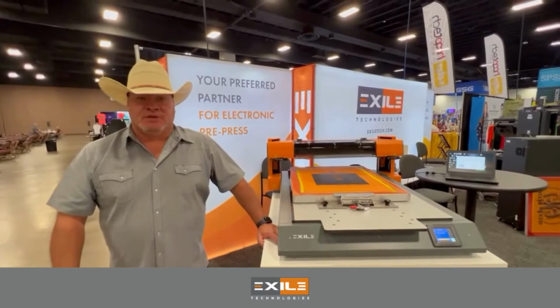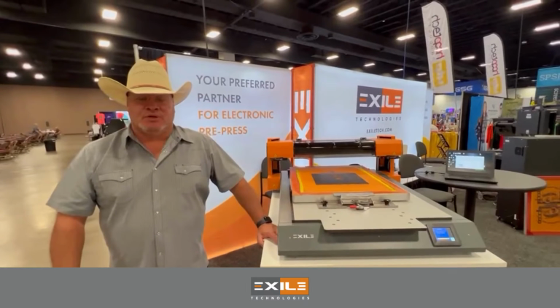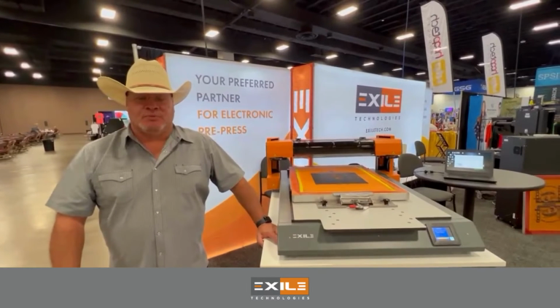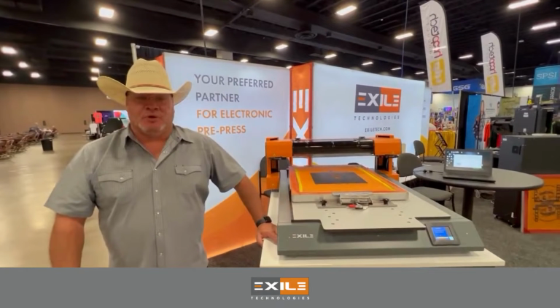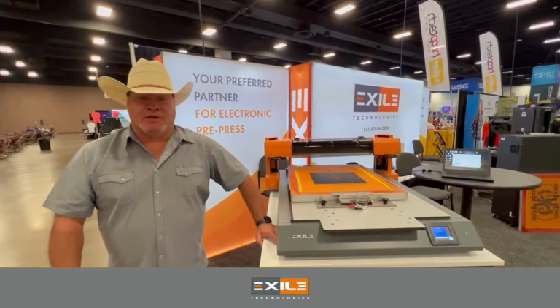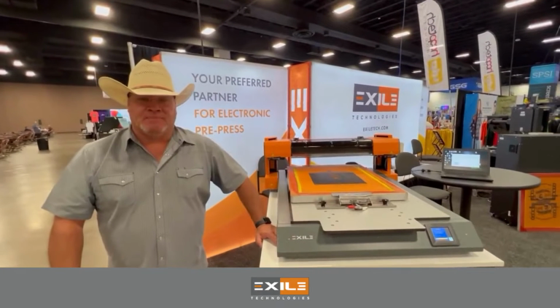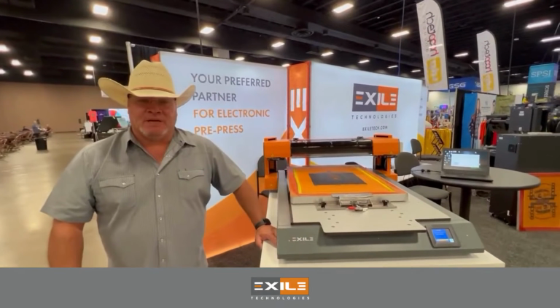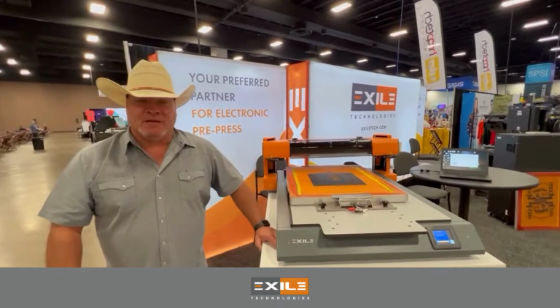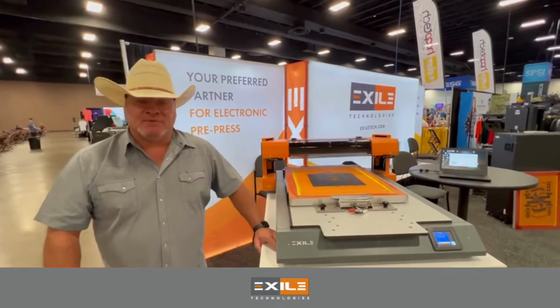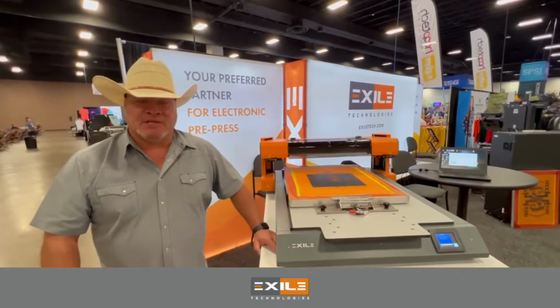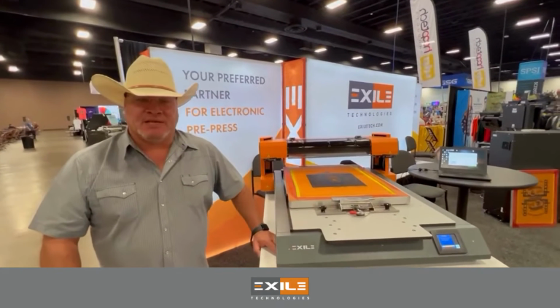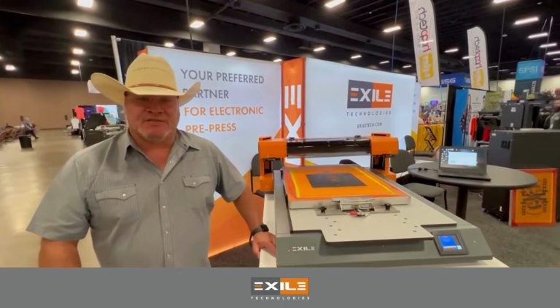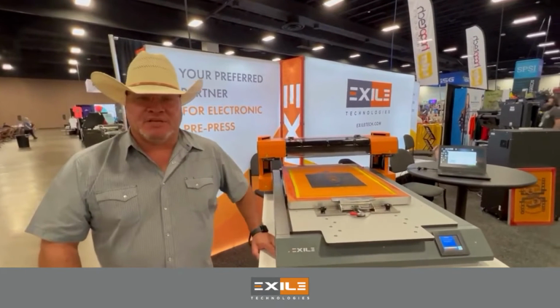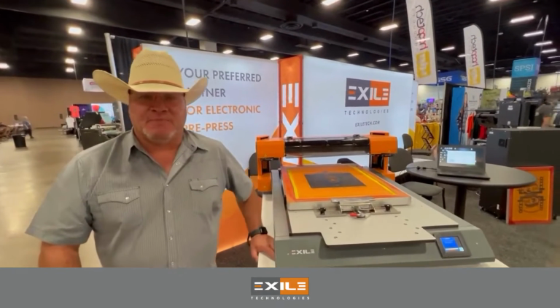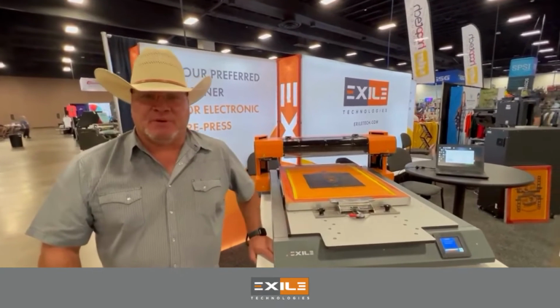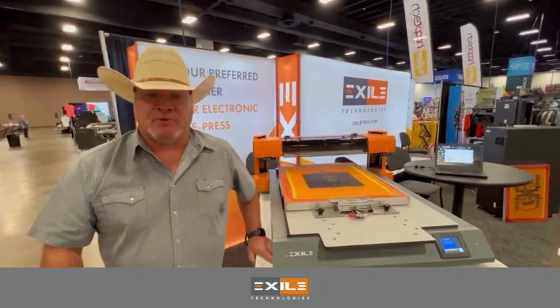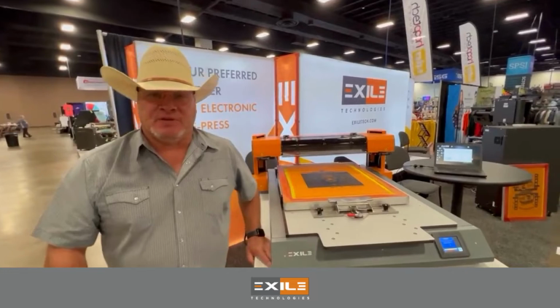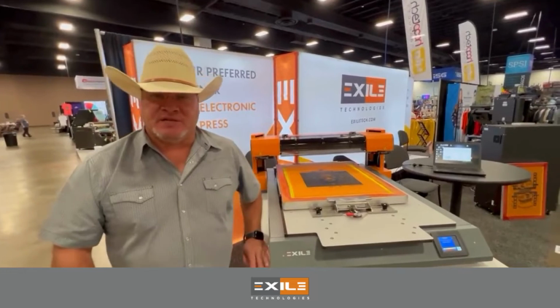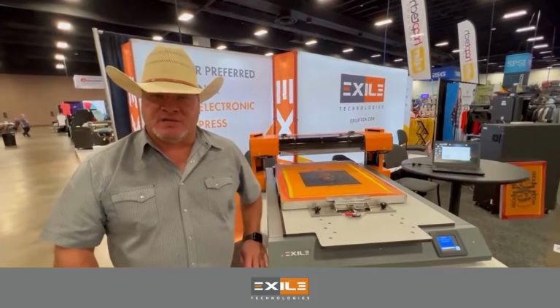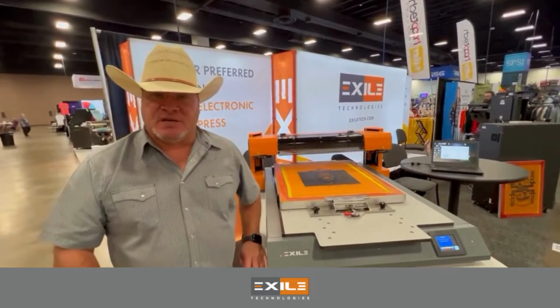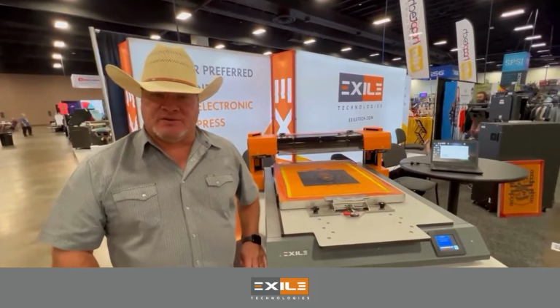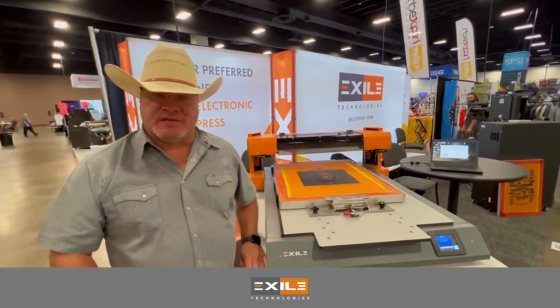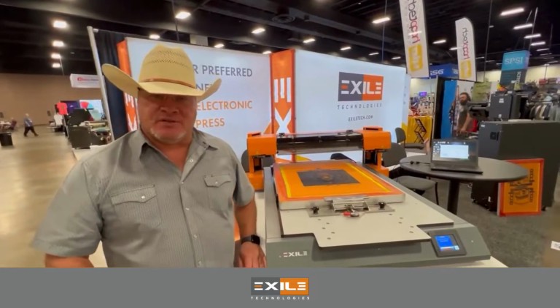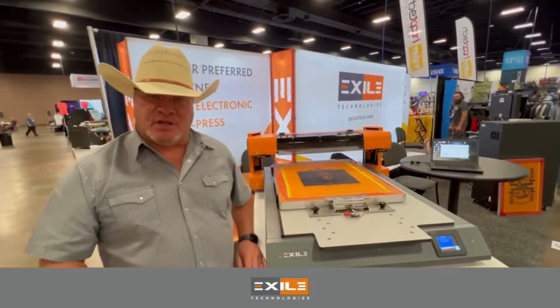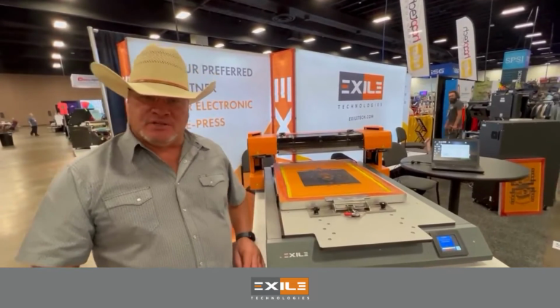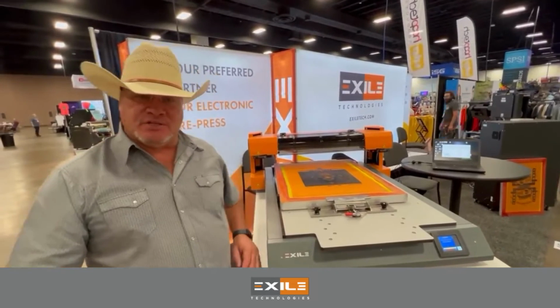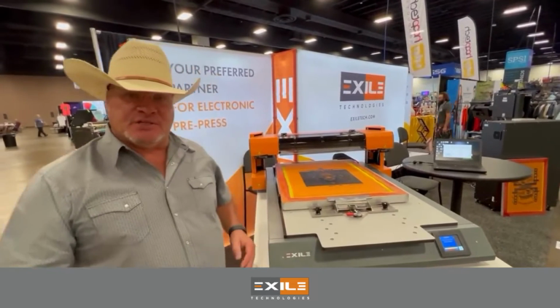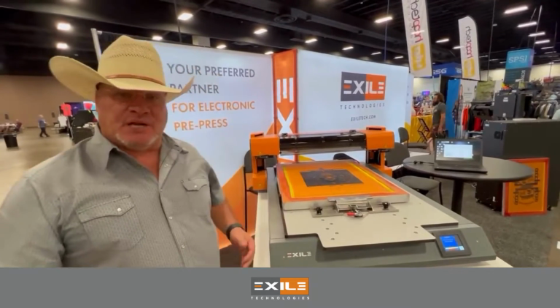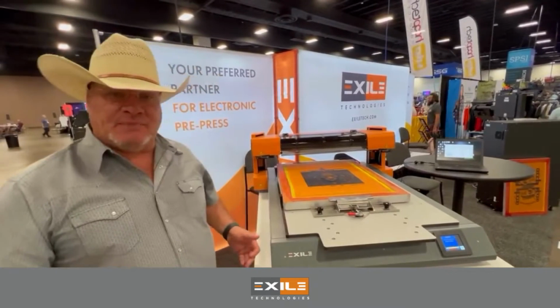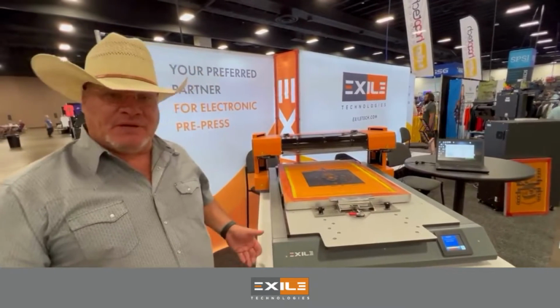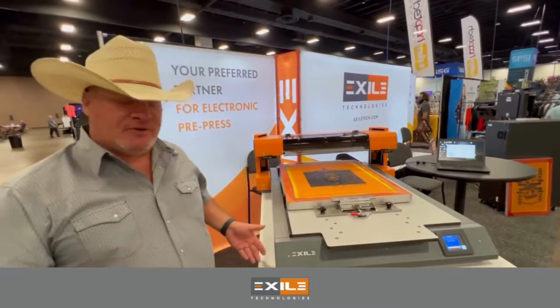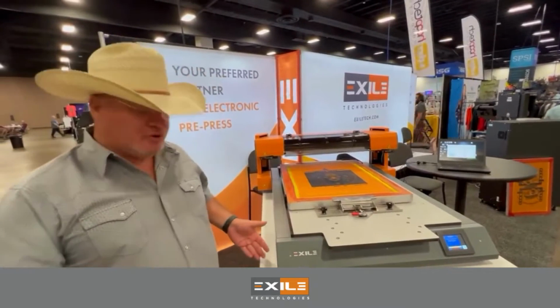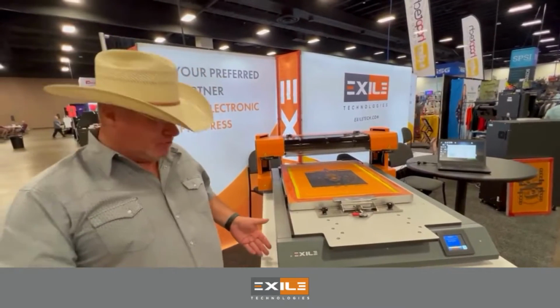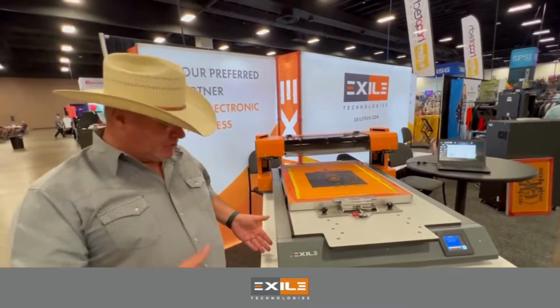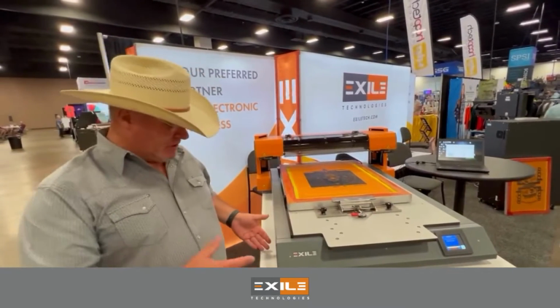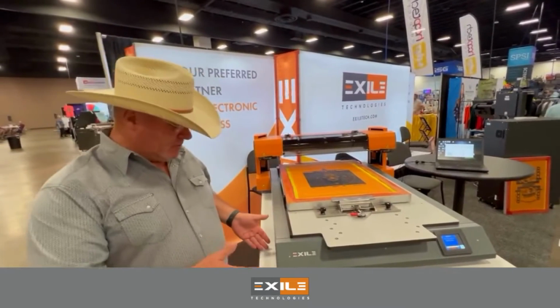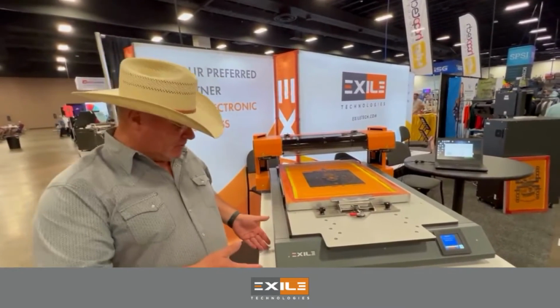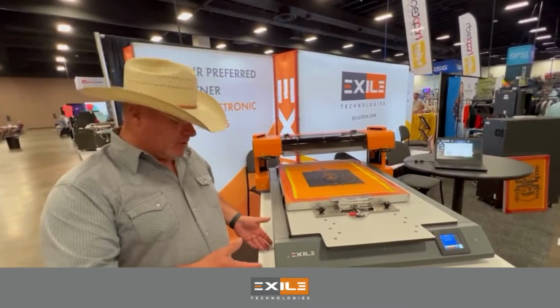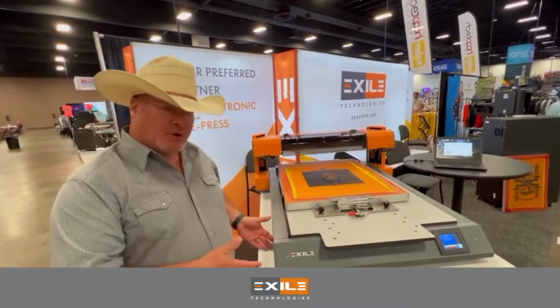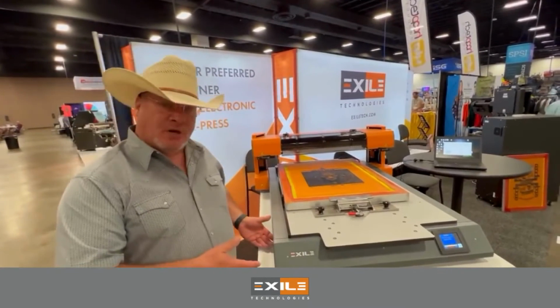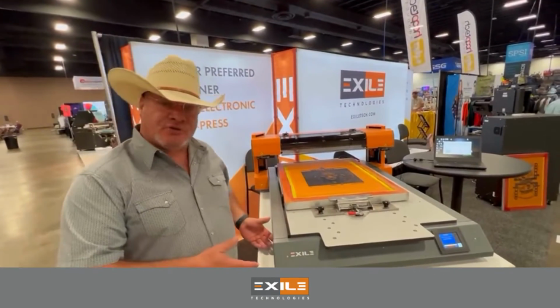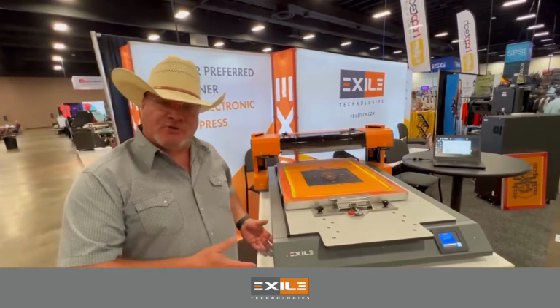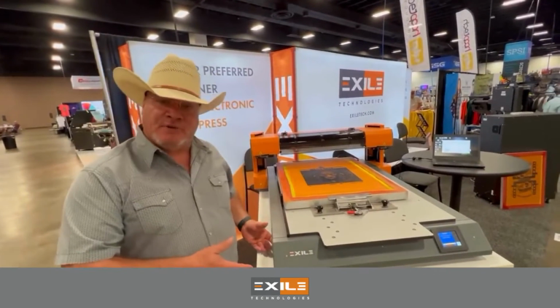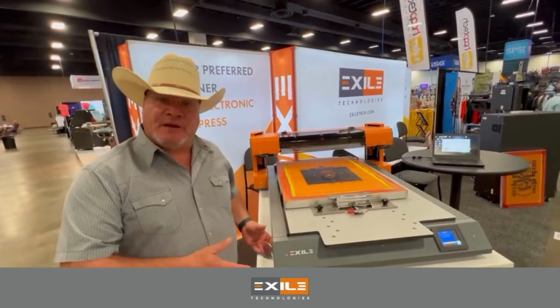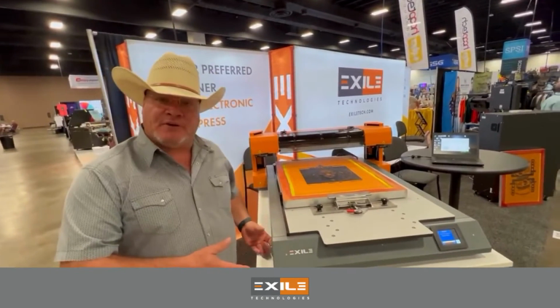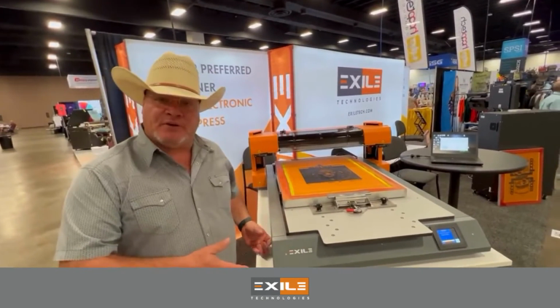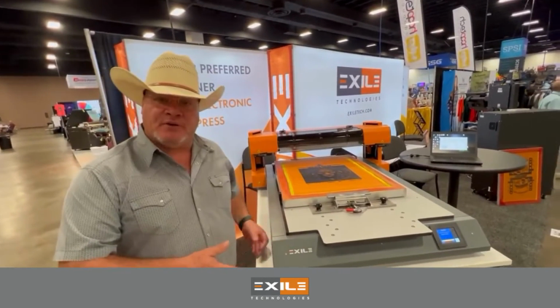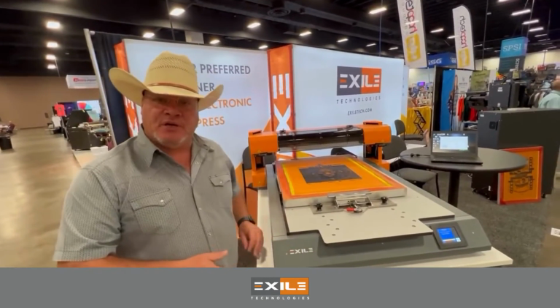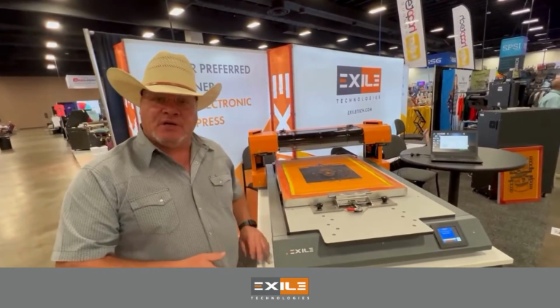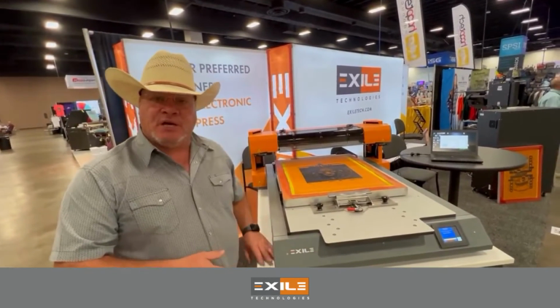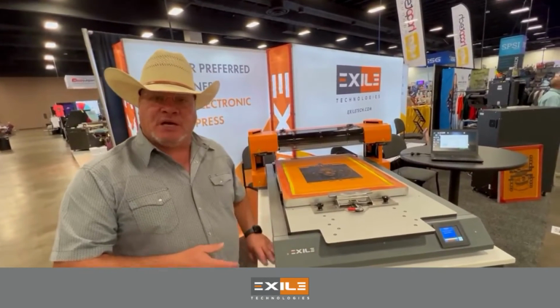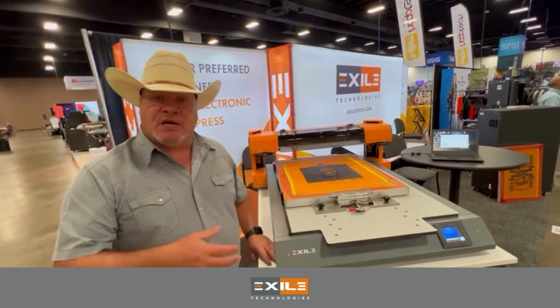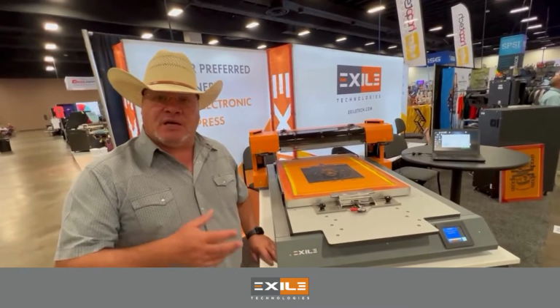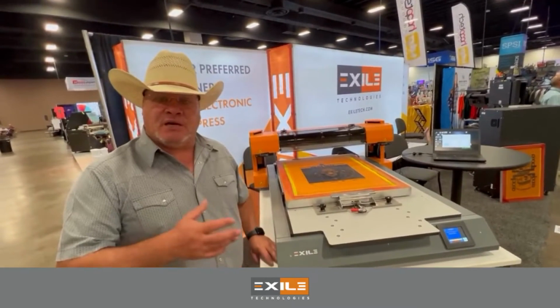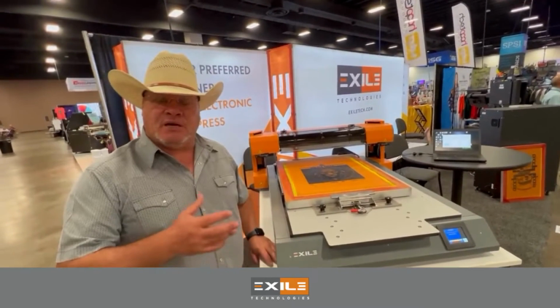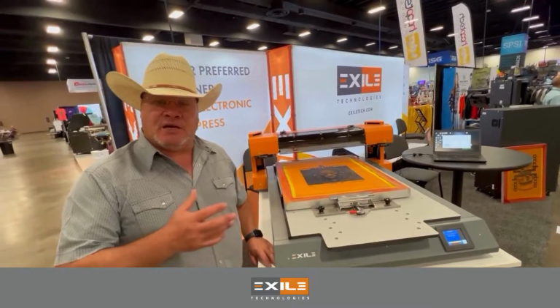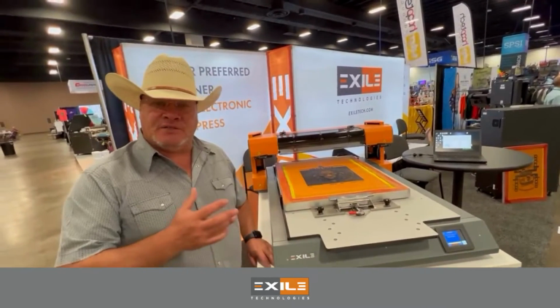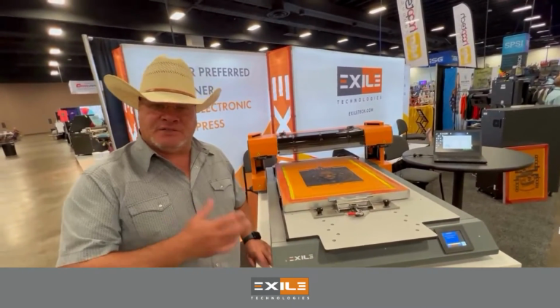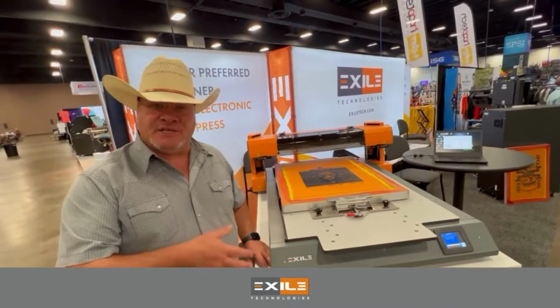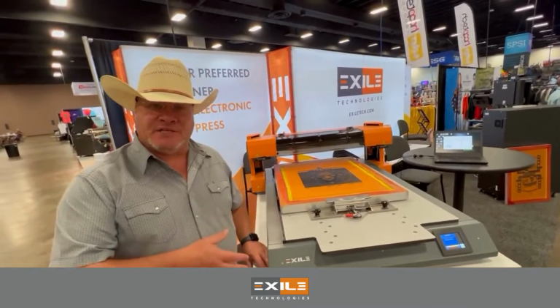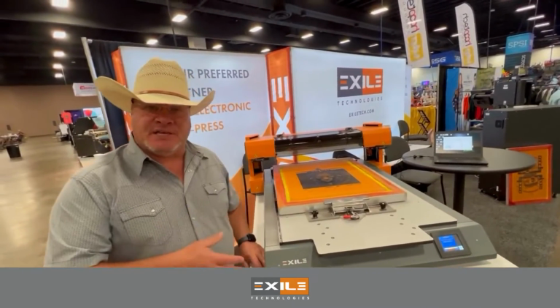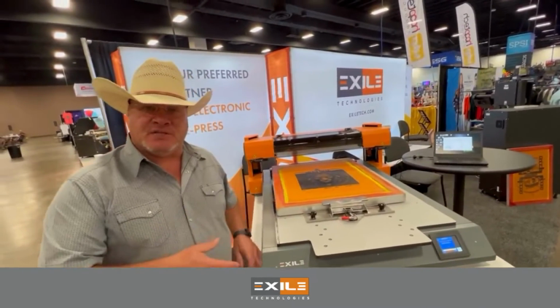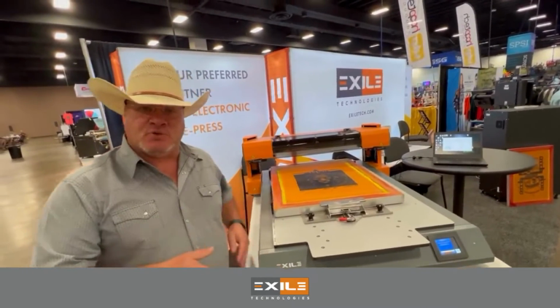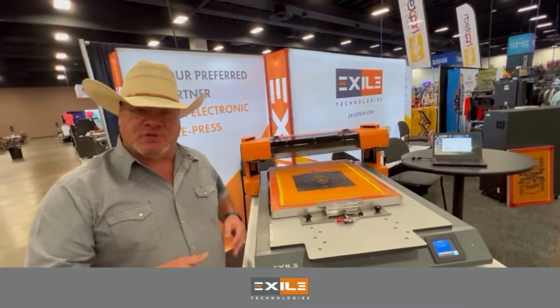Good morning, my name is Lance Heap. I'm with Exile Technologies and I'm here to share with you our ScreenMaker CTS.